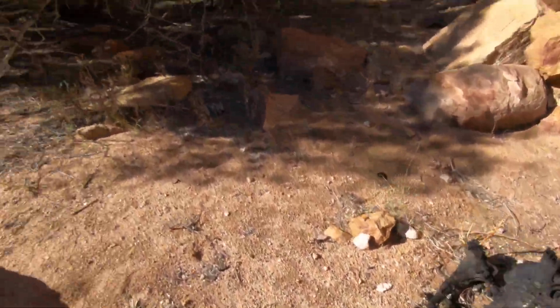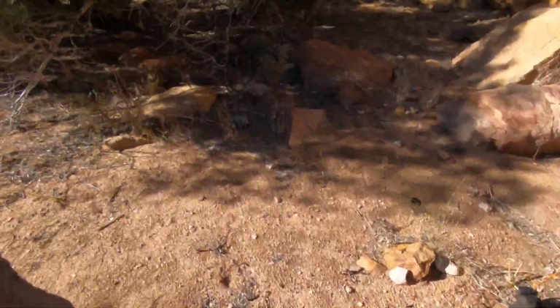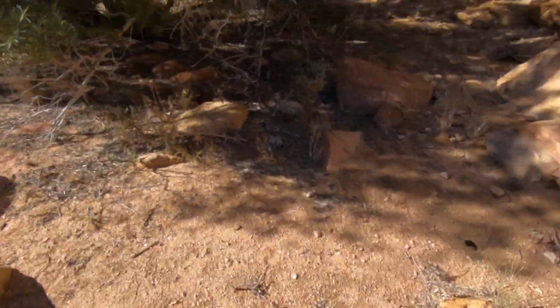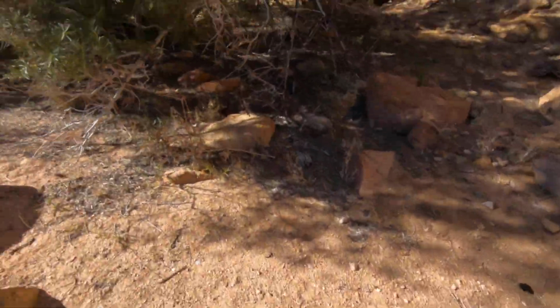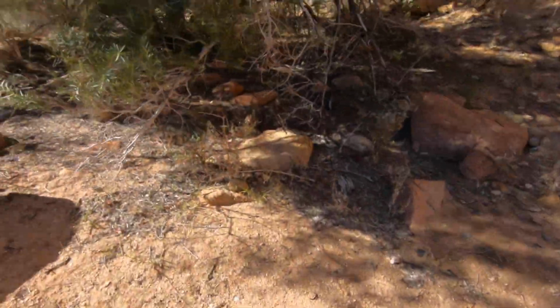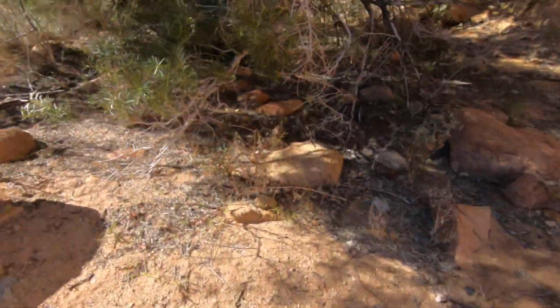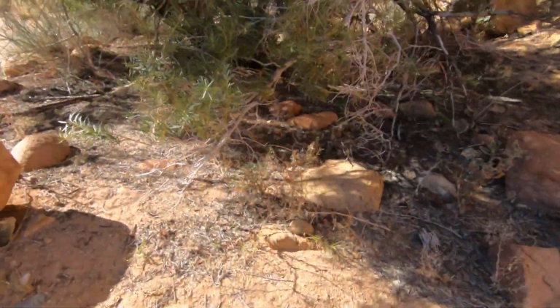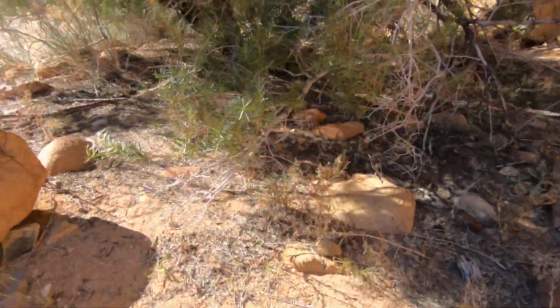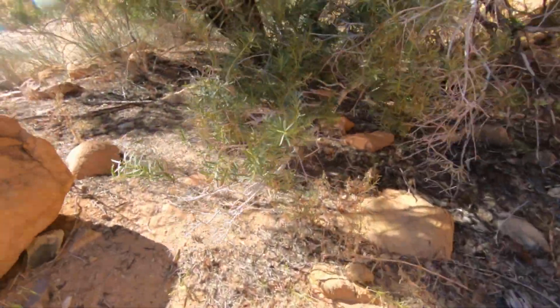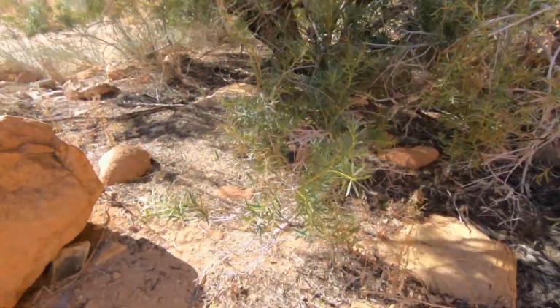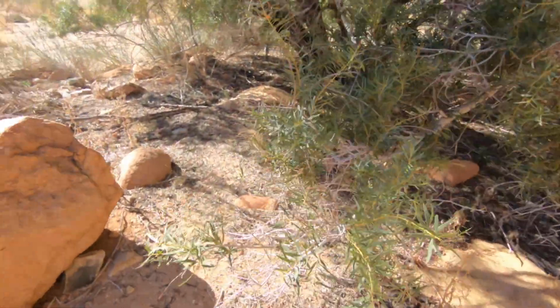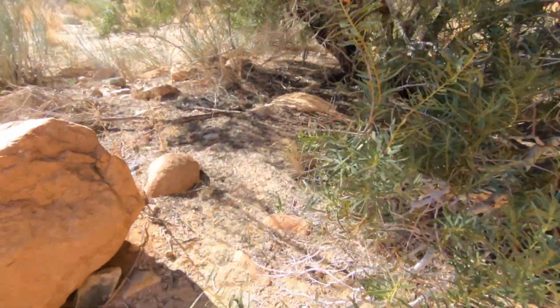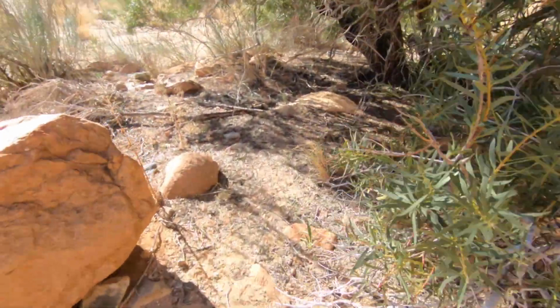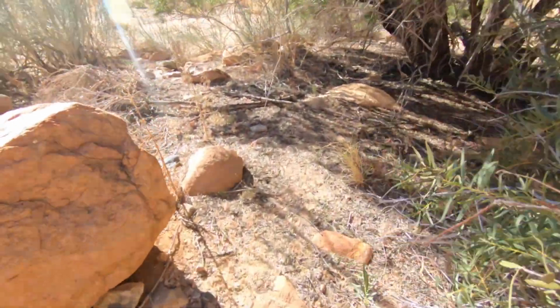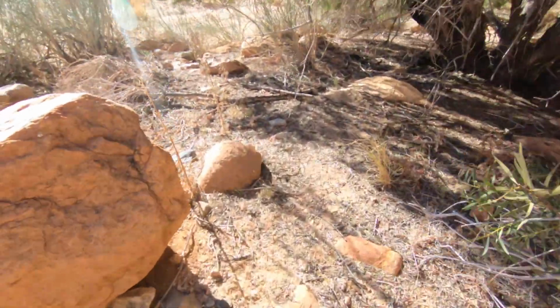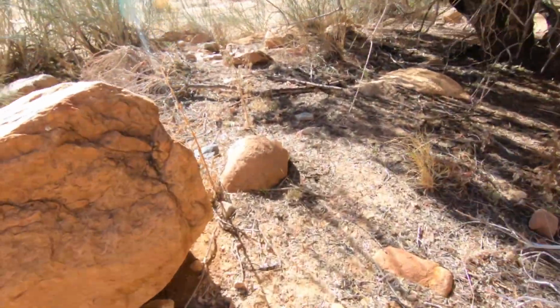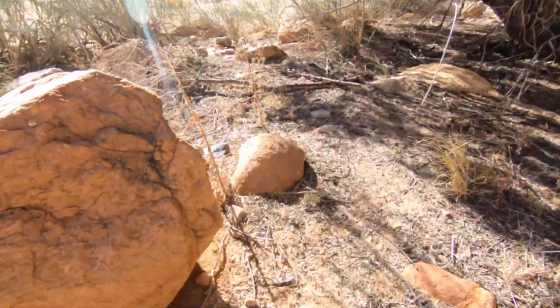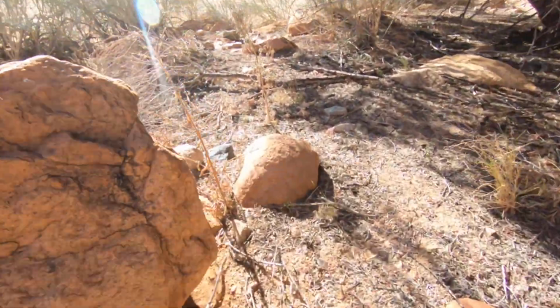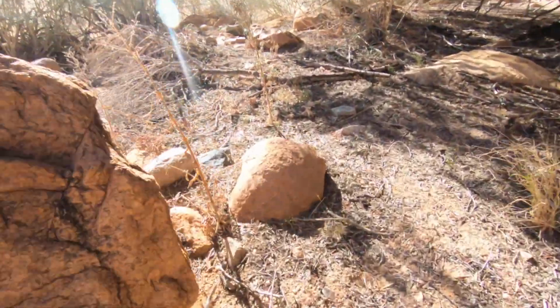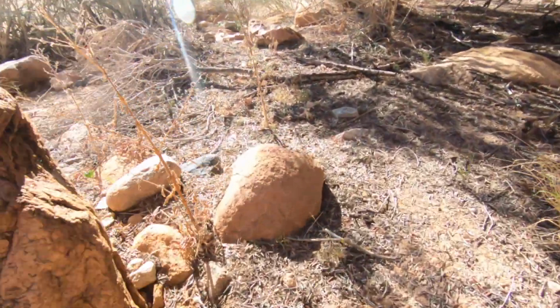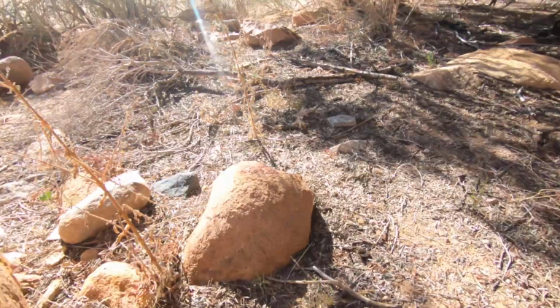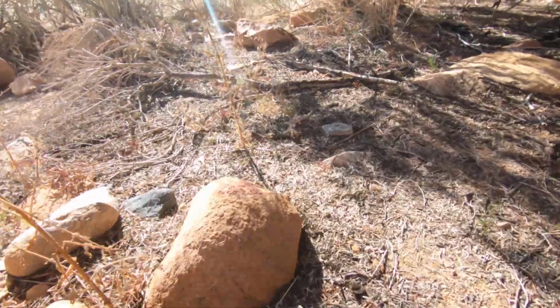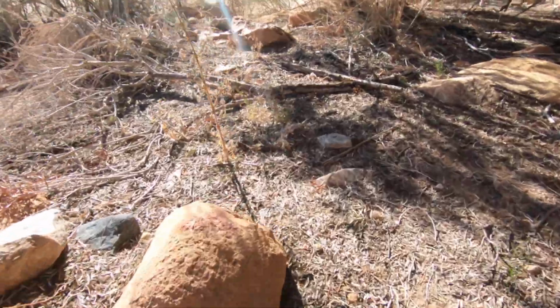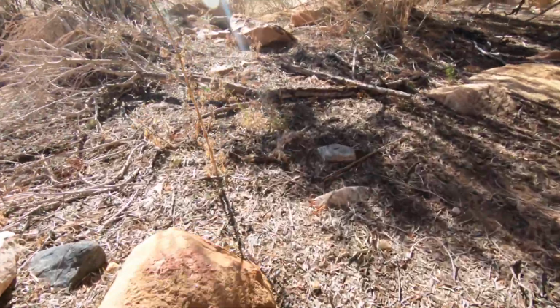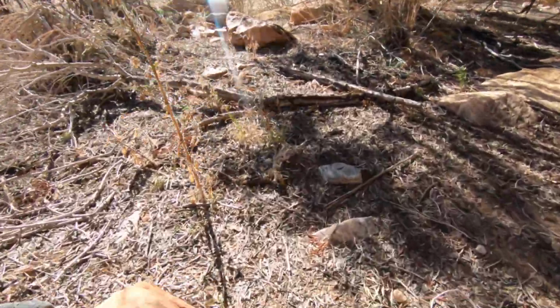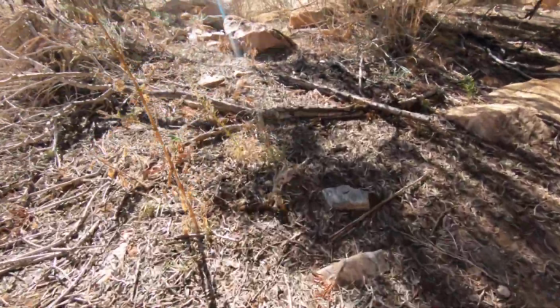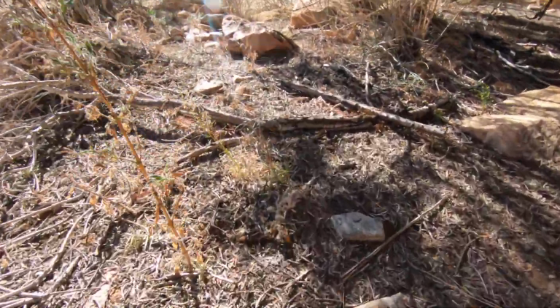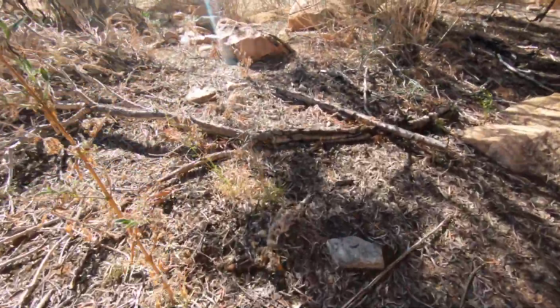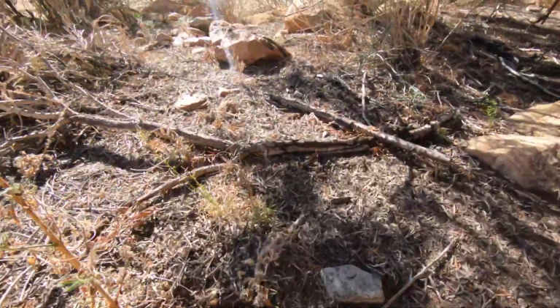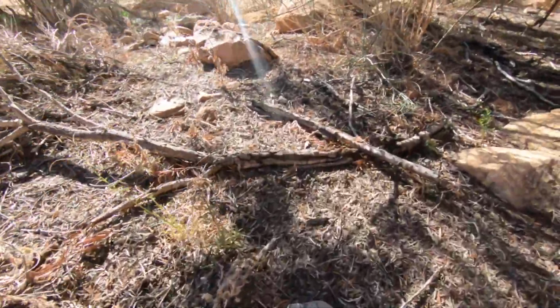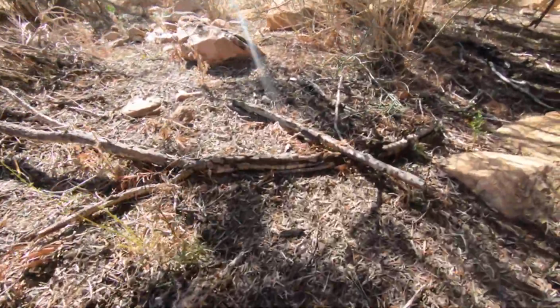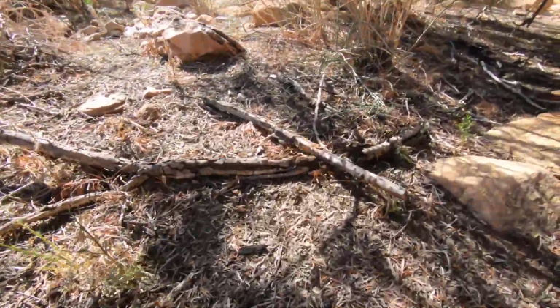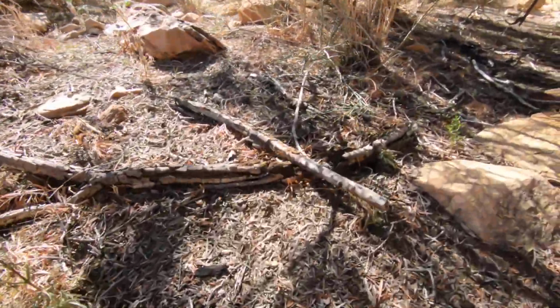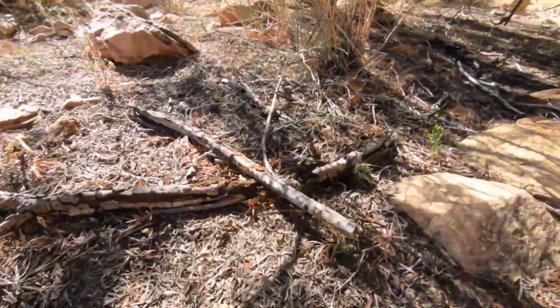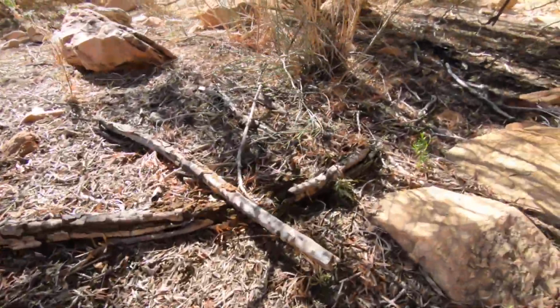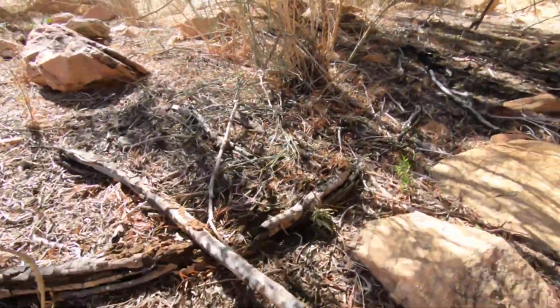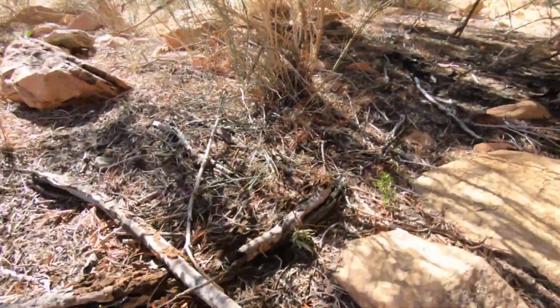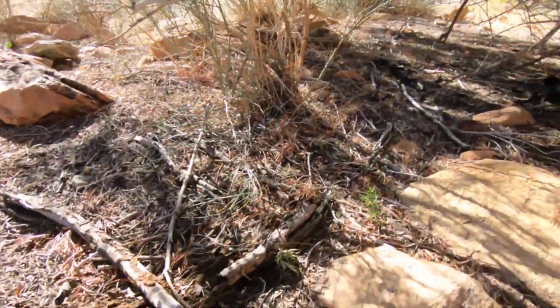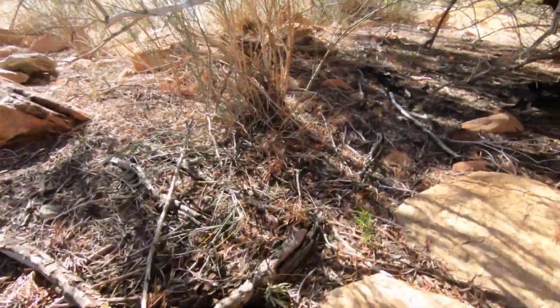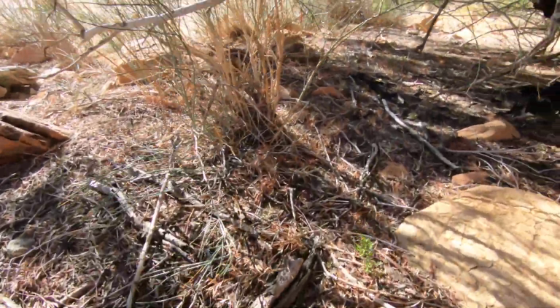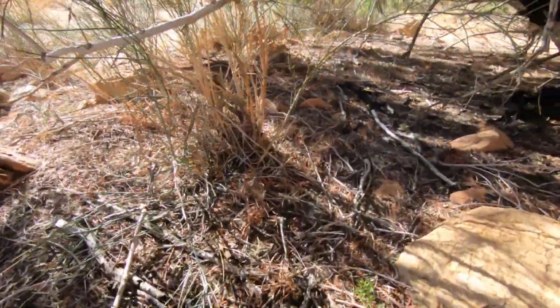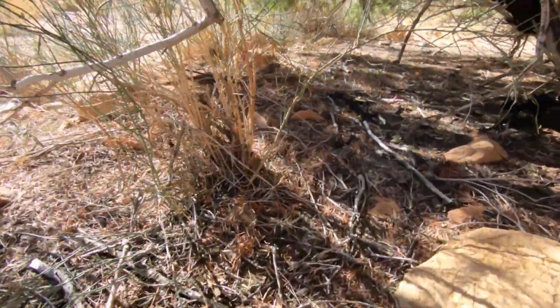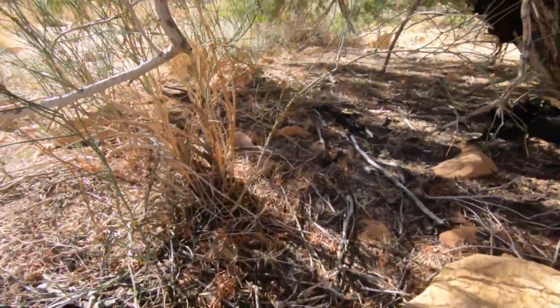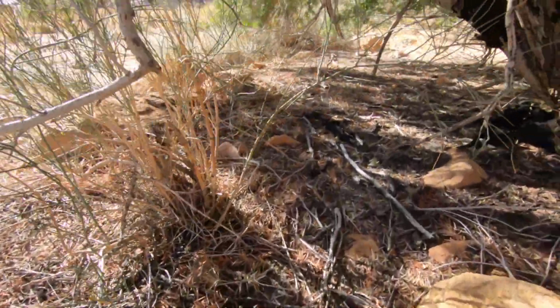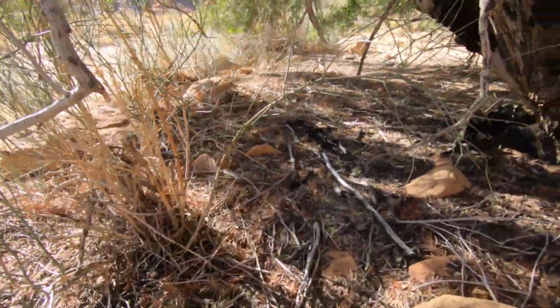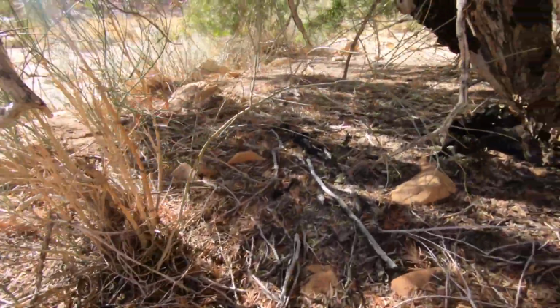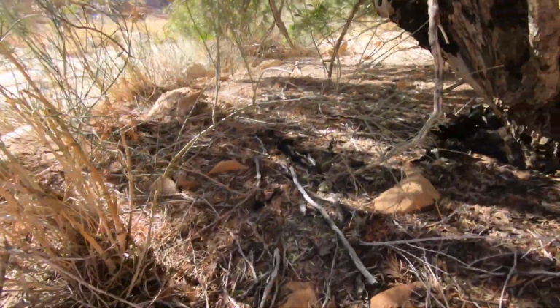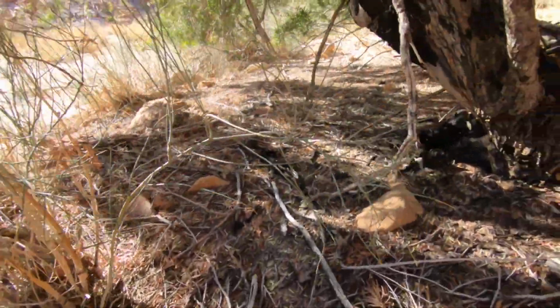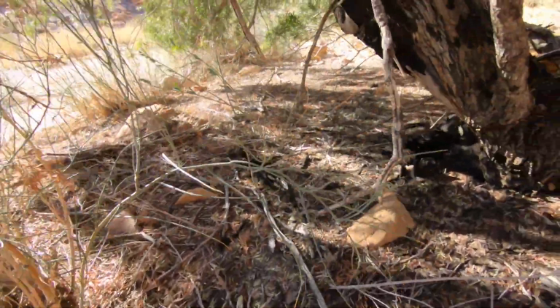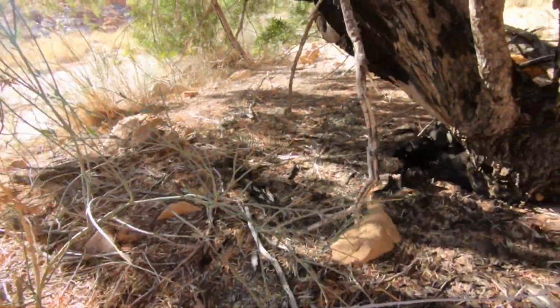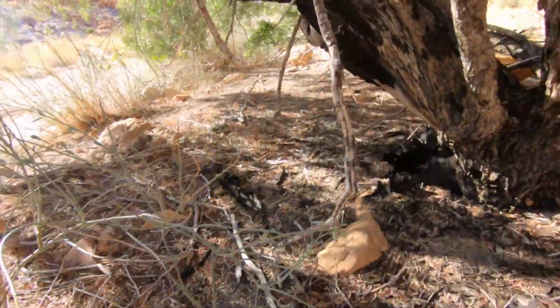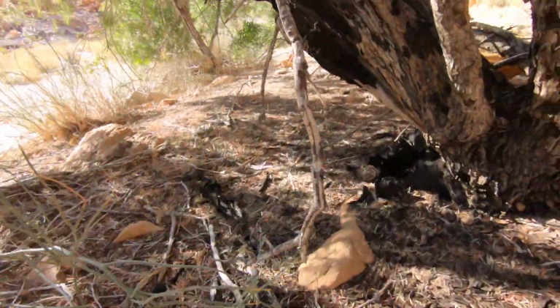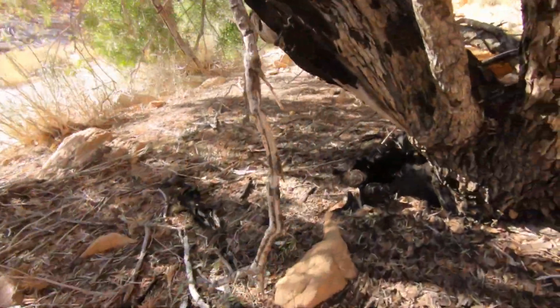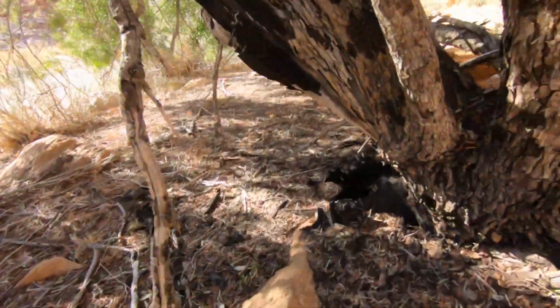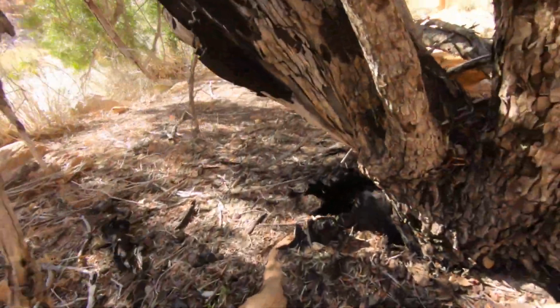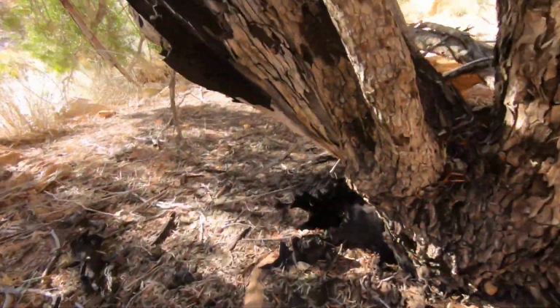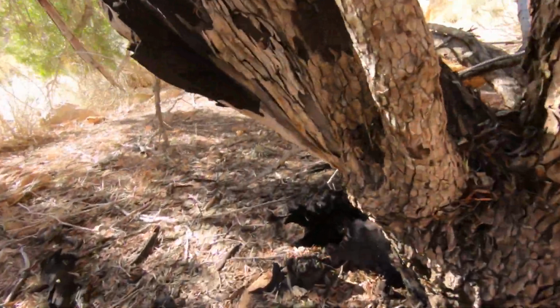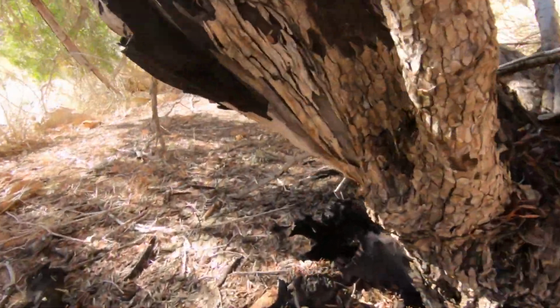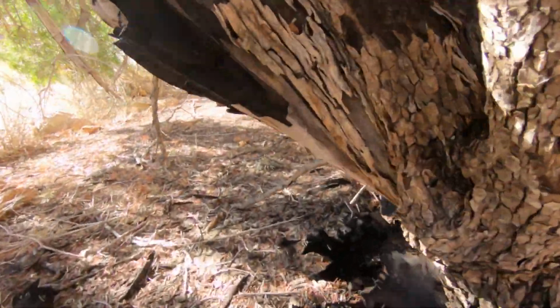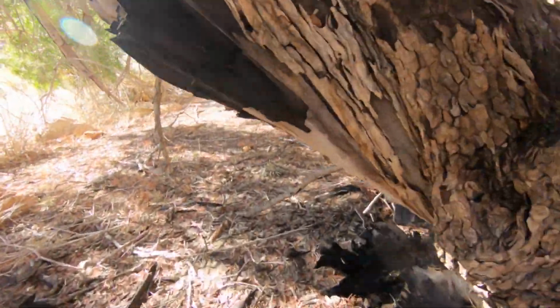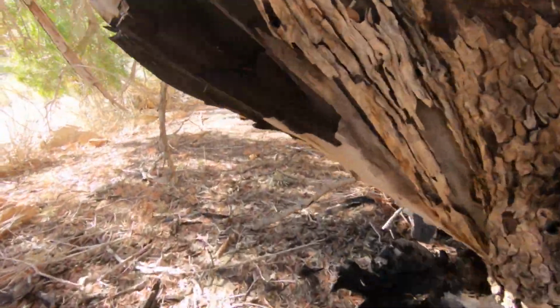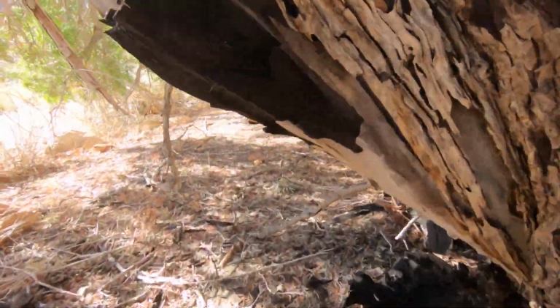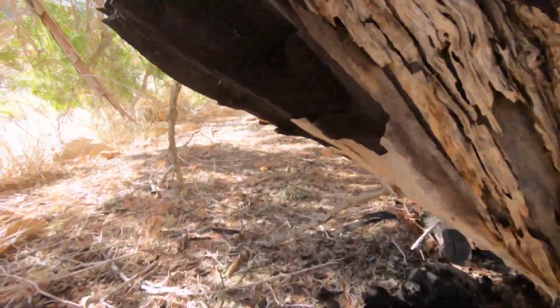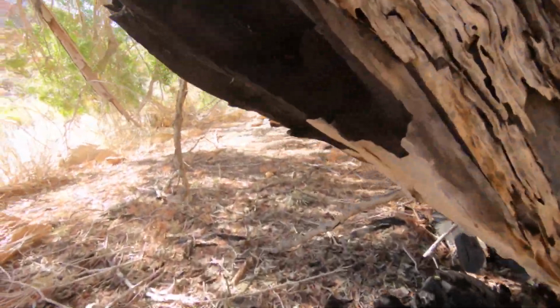And this is a live tree, and you can see the black wood there.